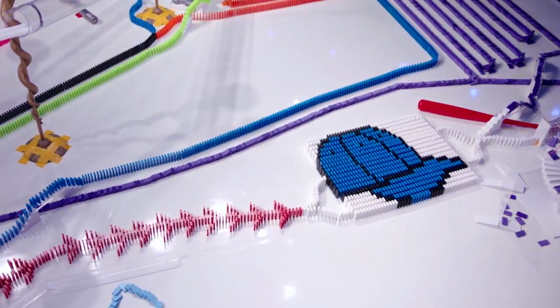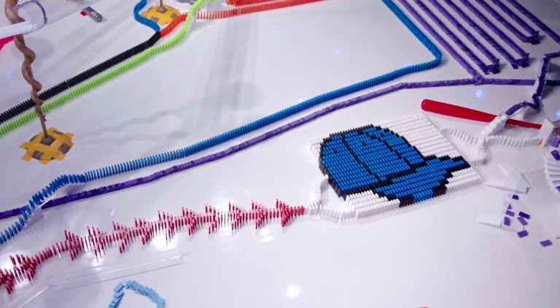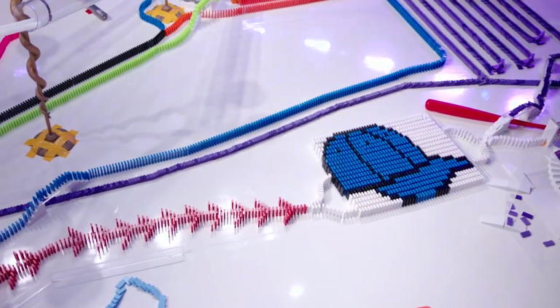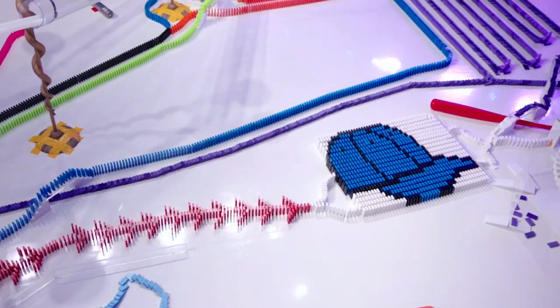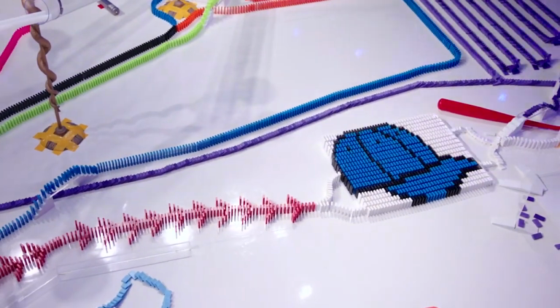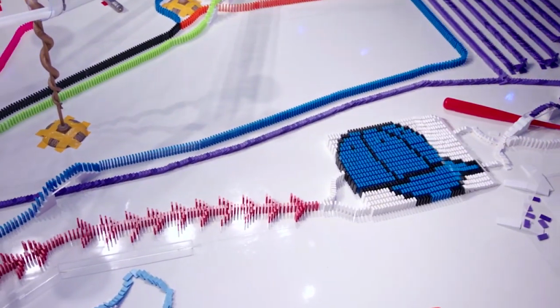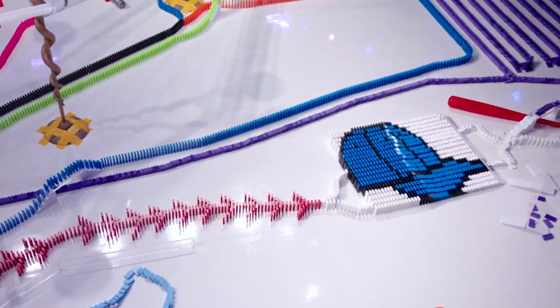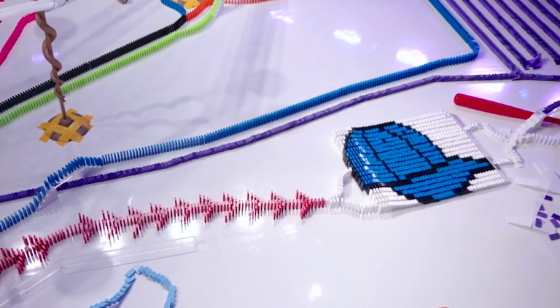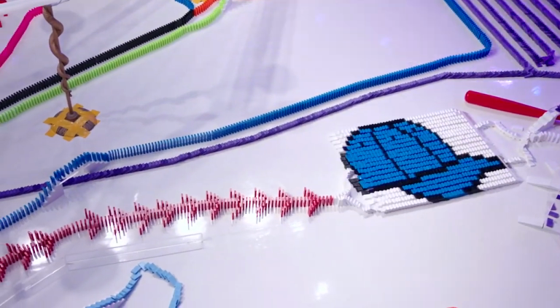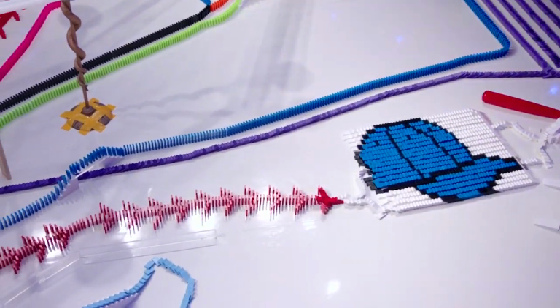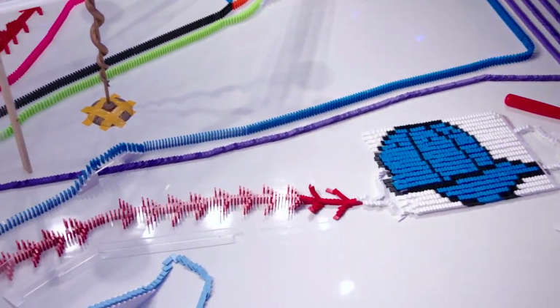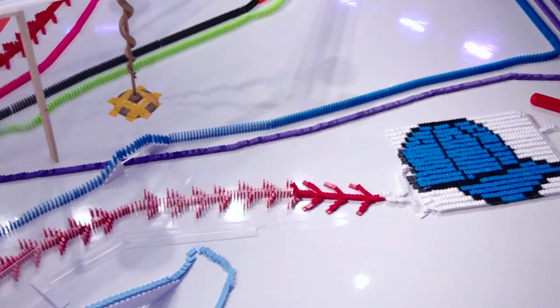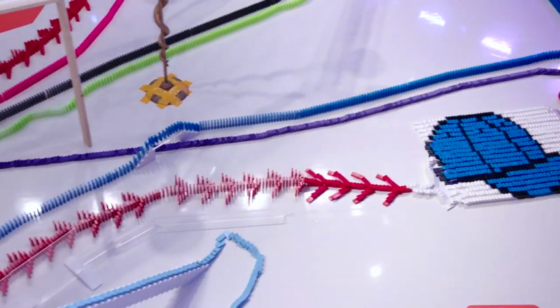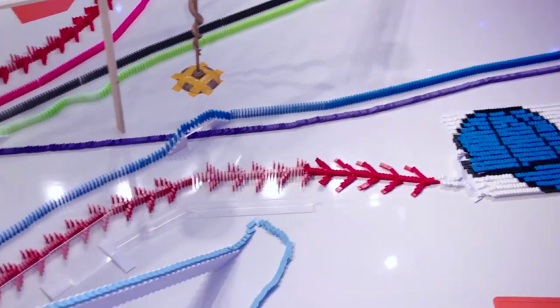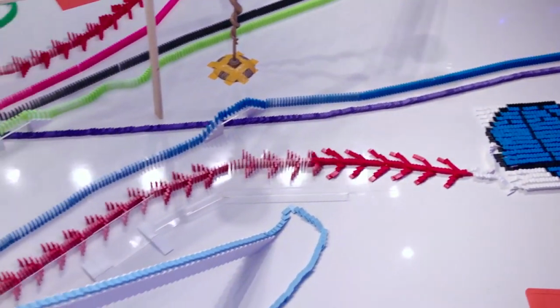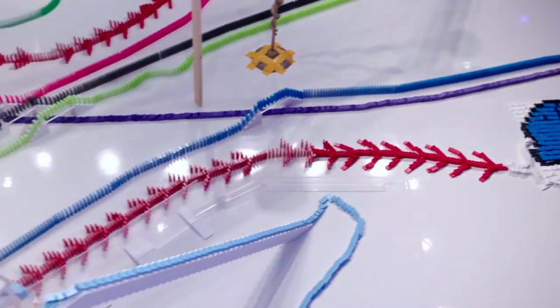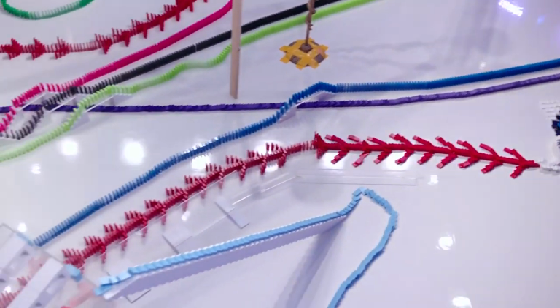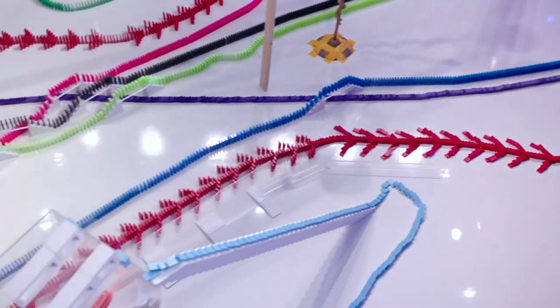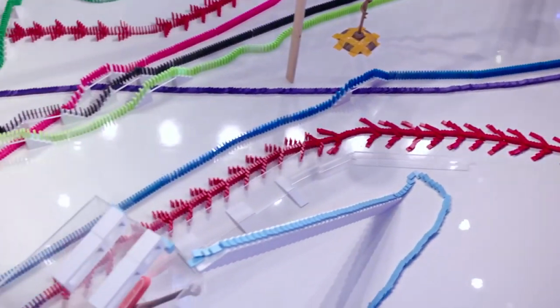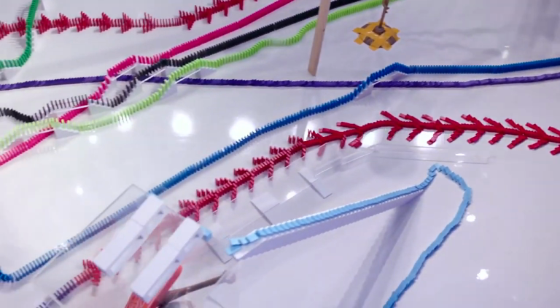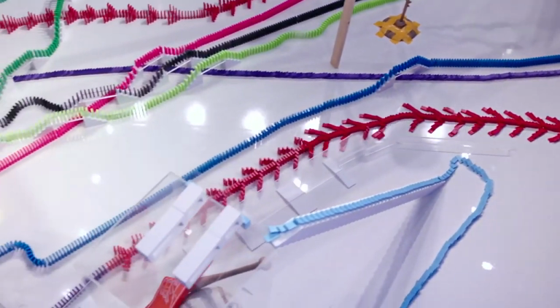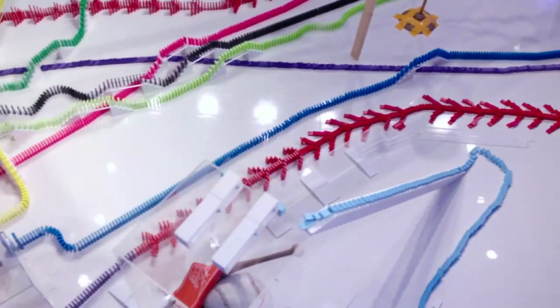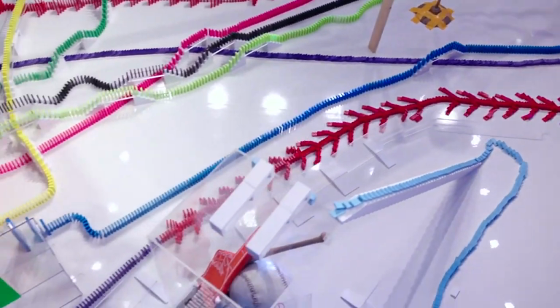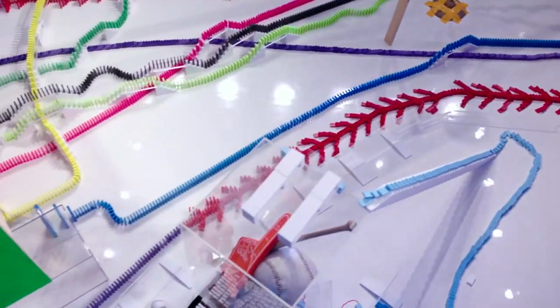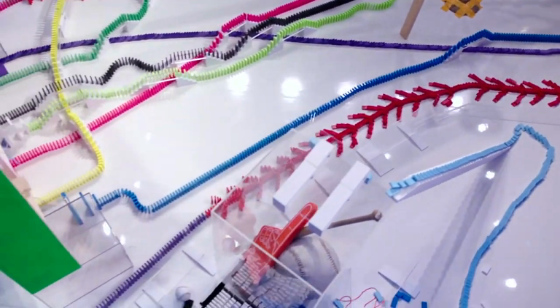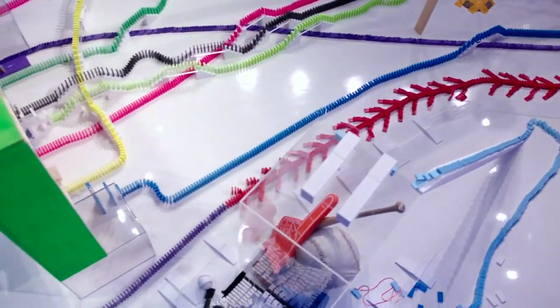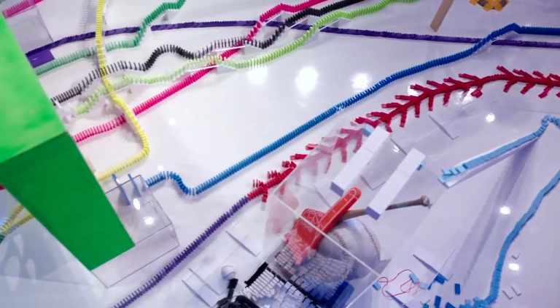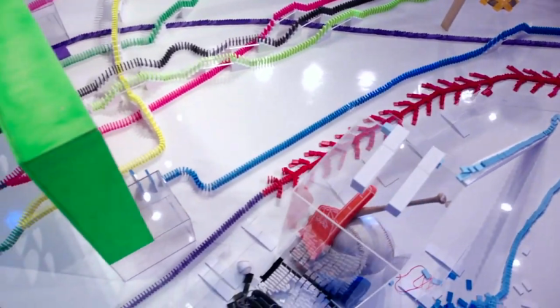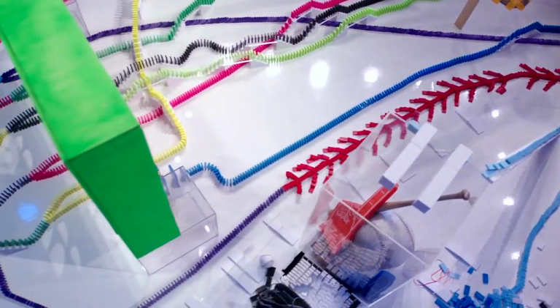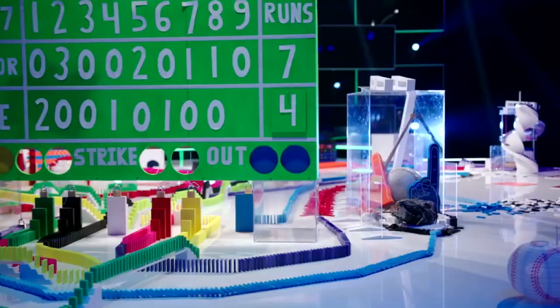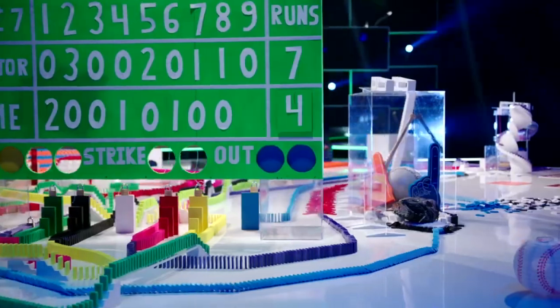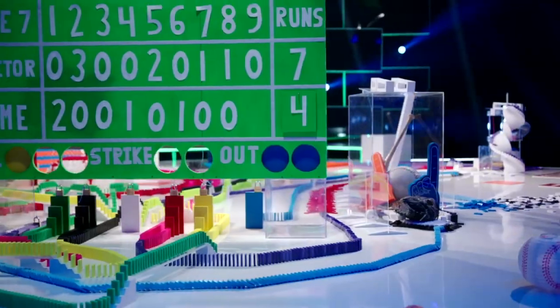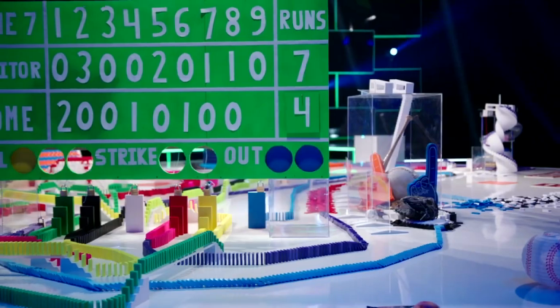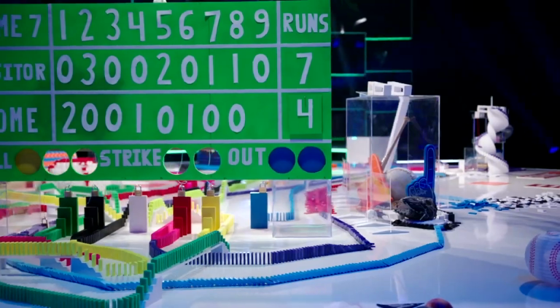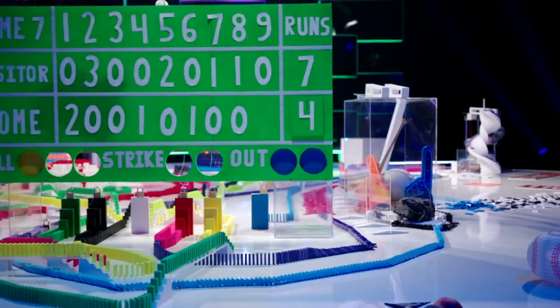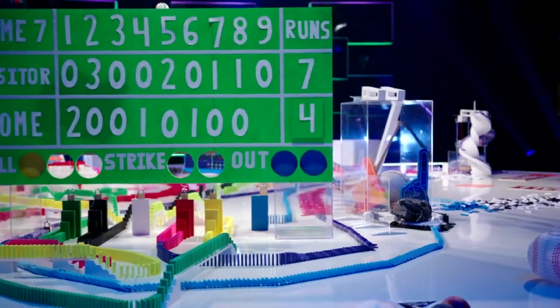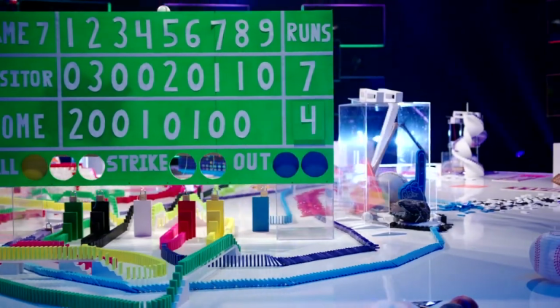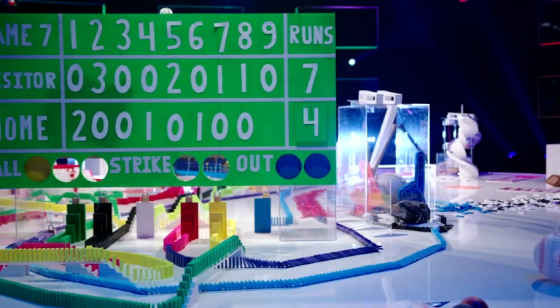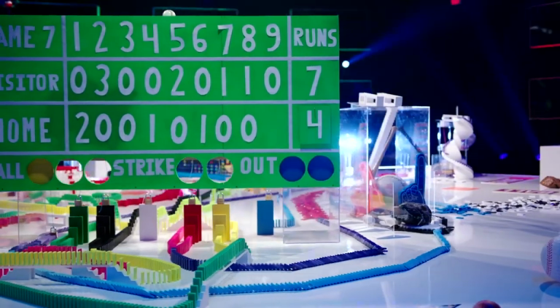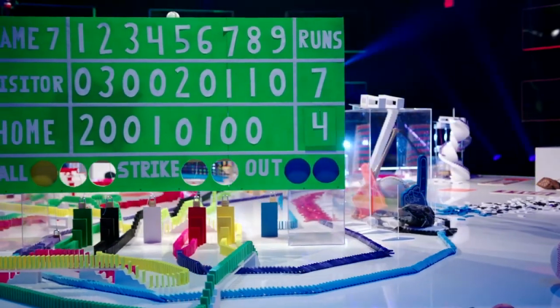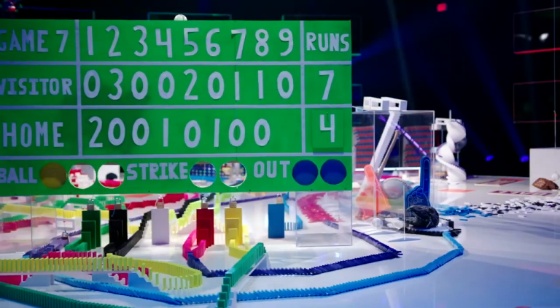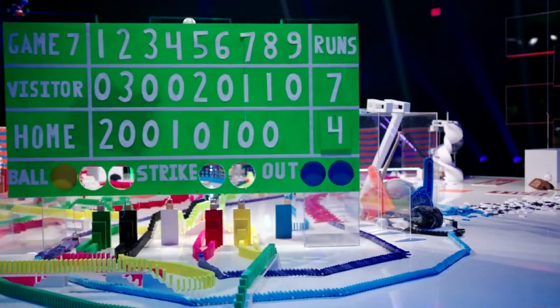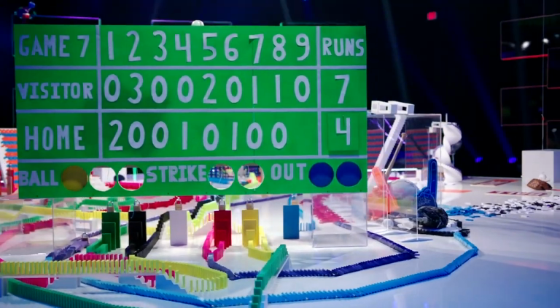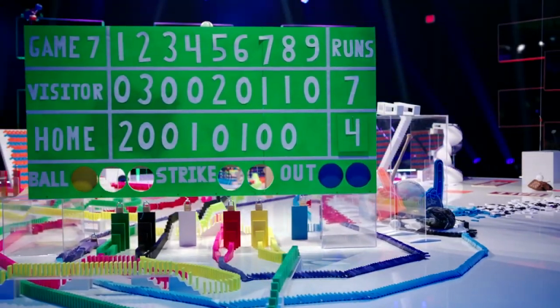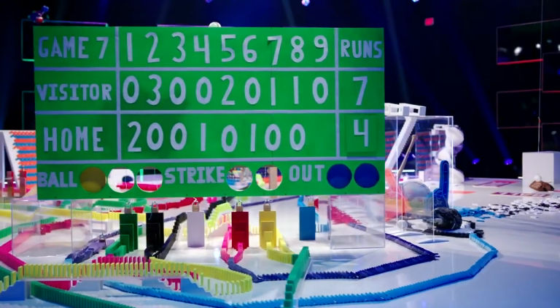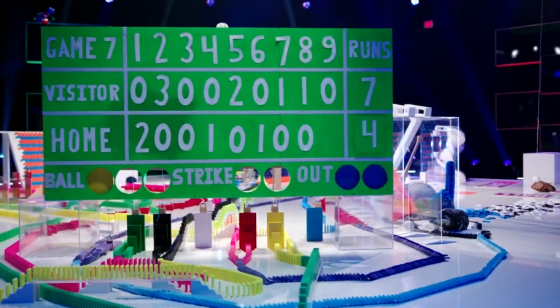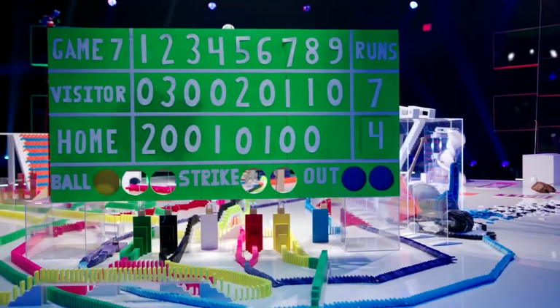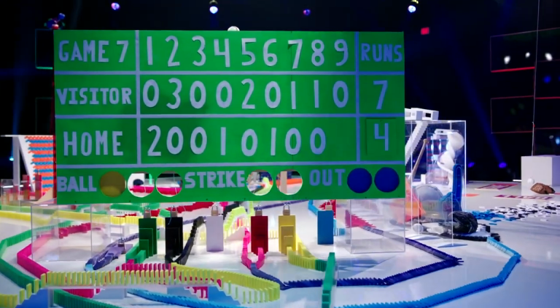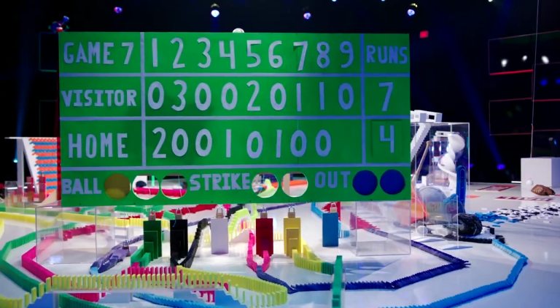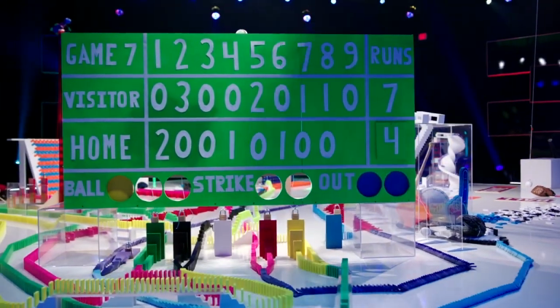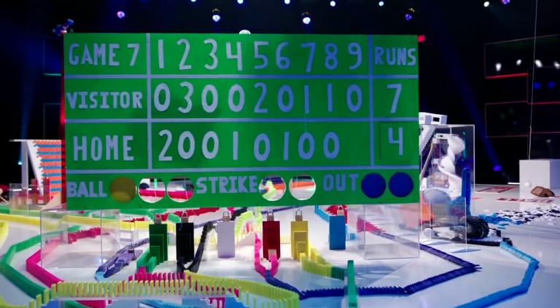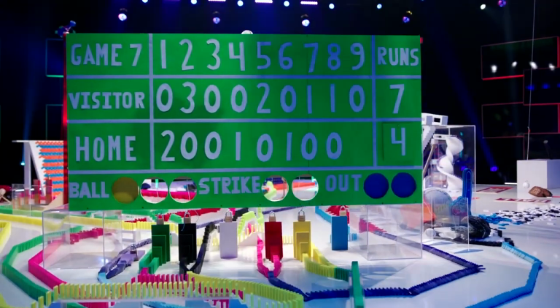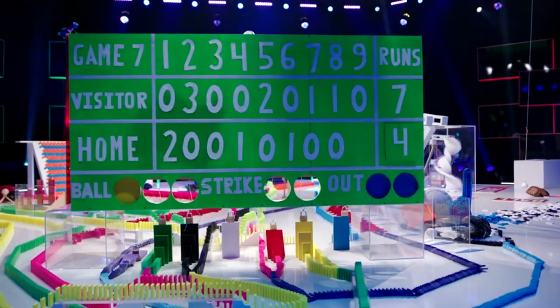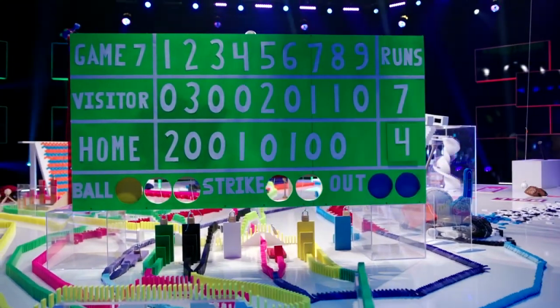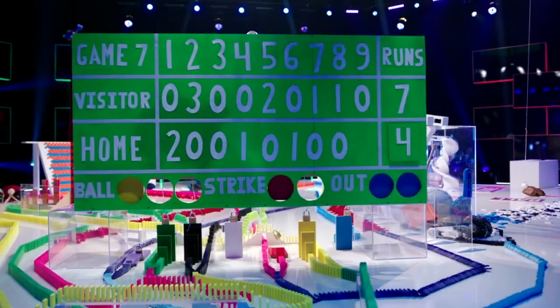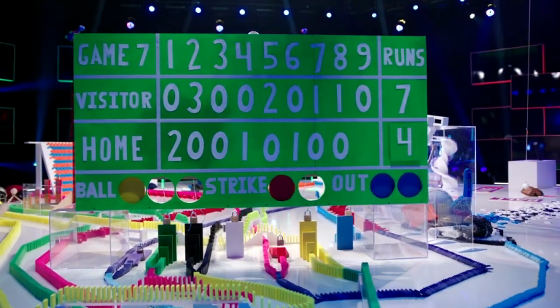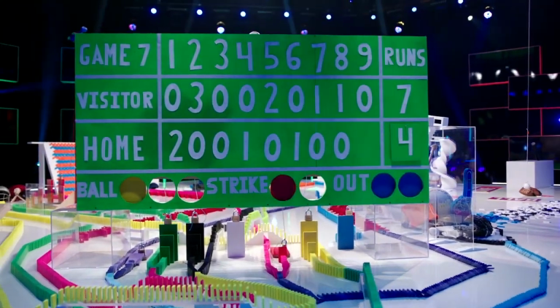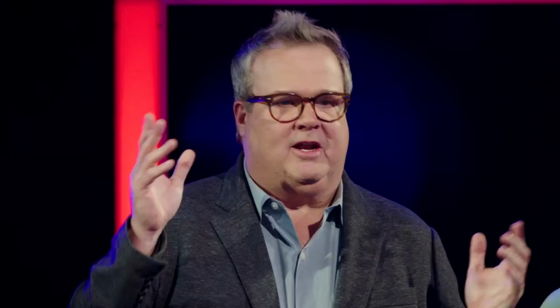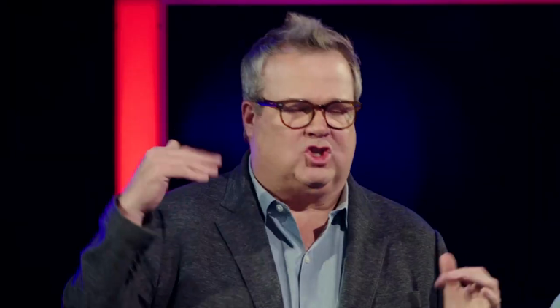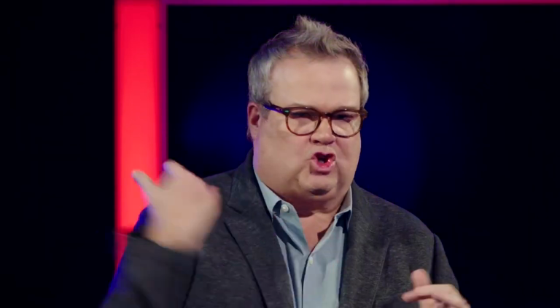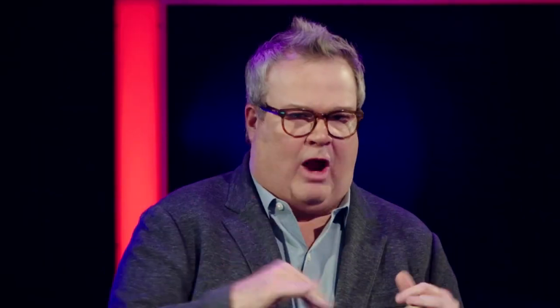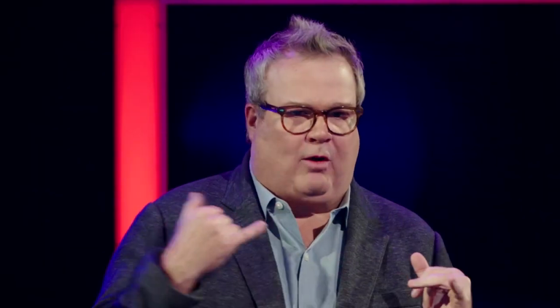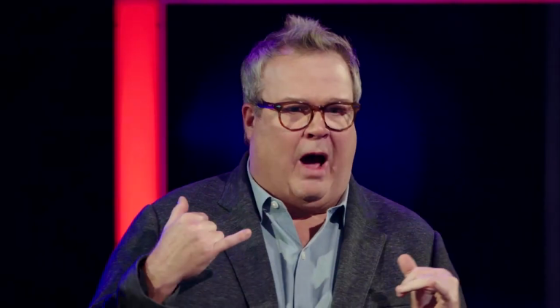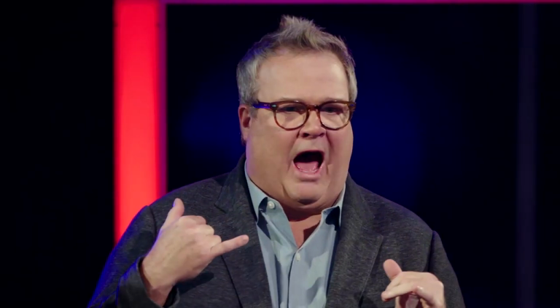Down goes the cap field. Heading back over to the scoreboard now. Strike well!